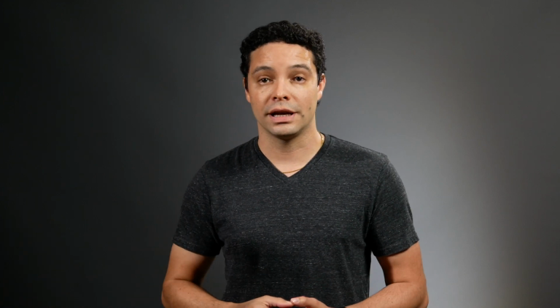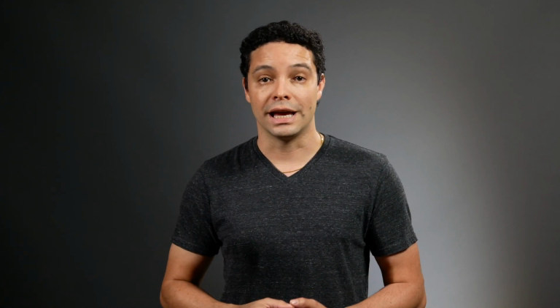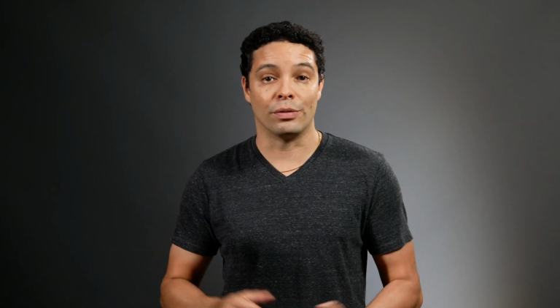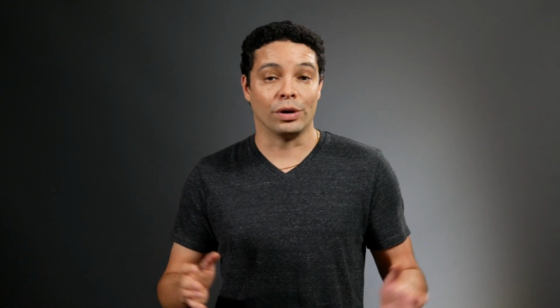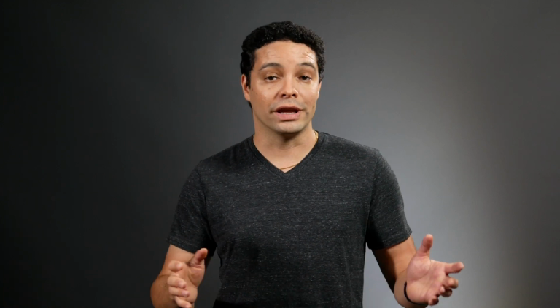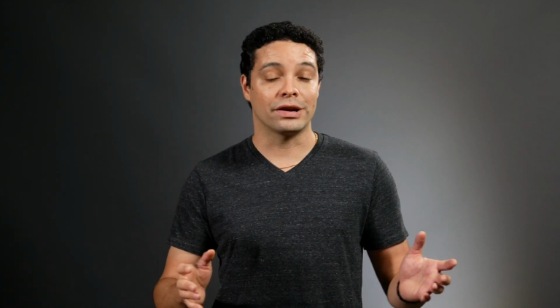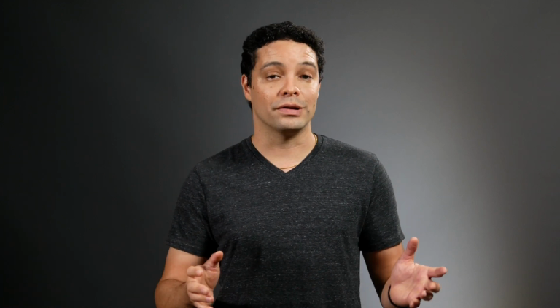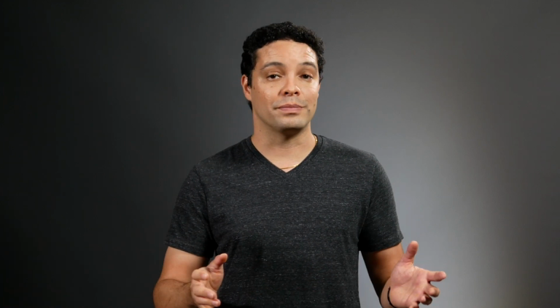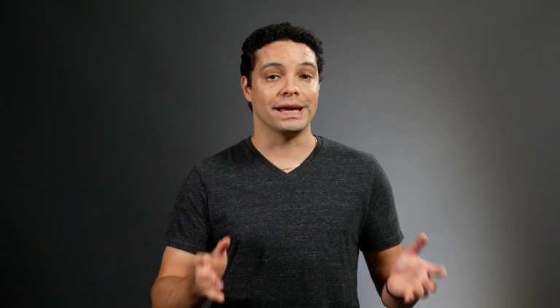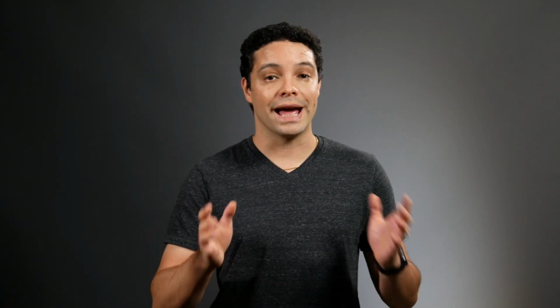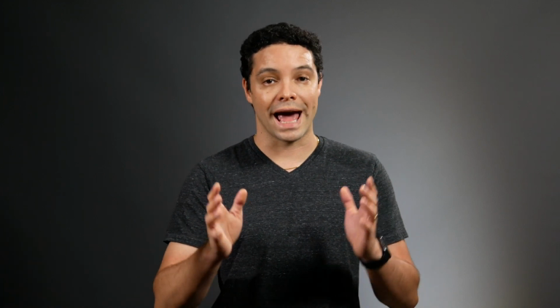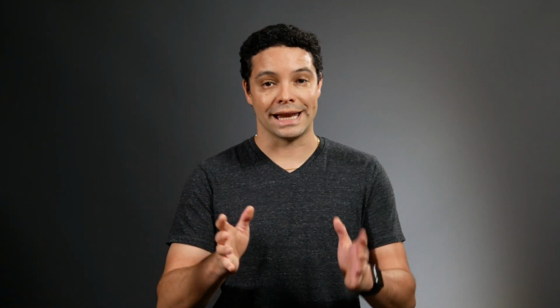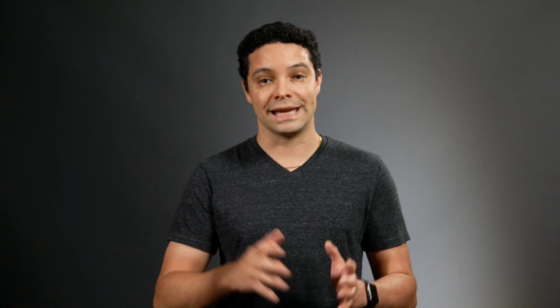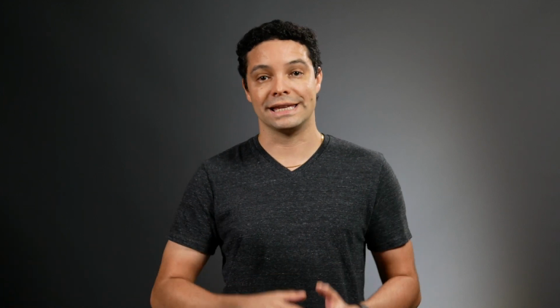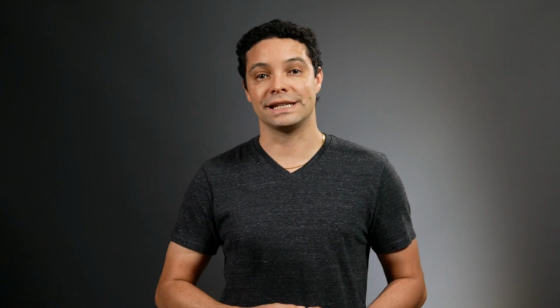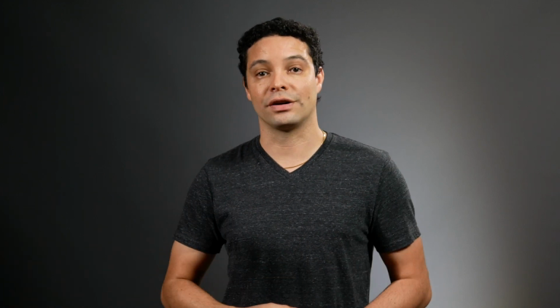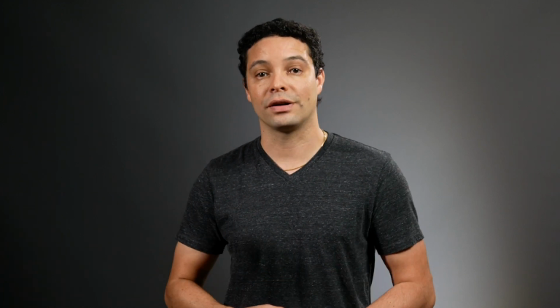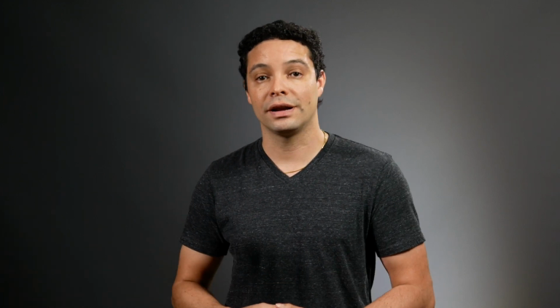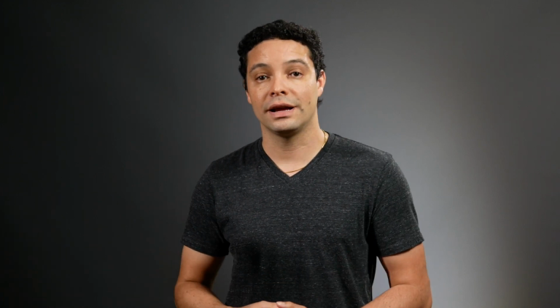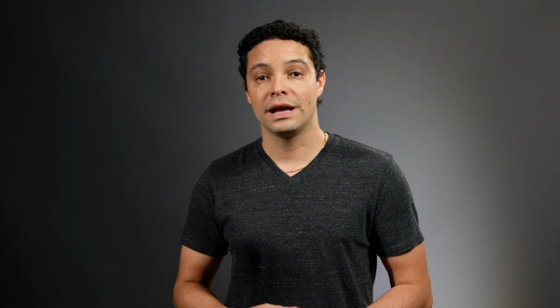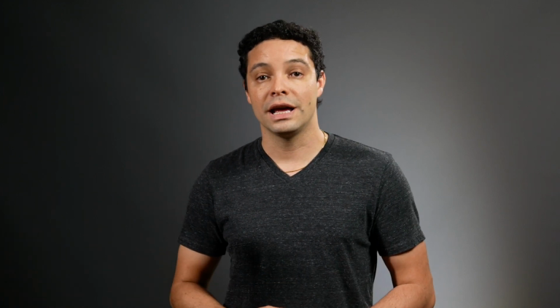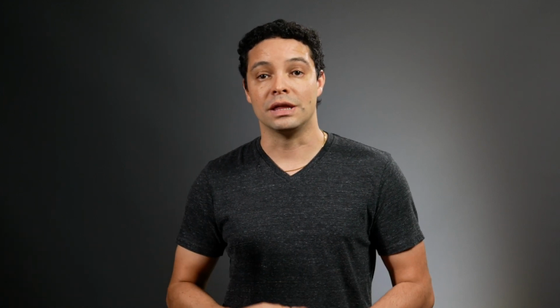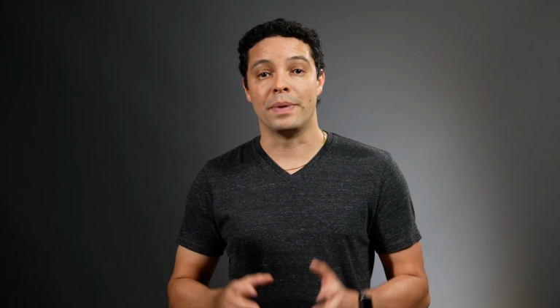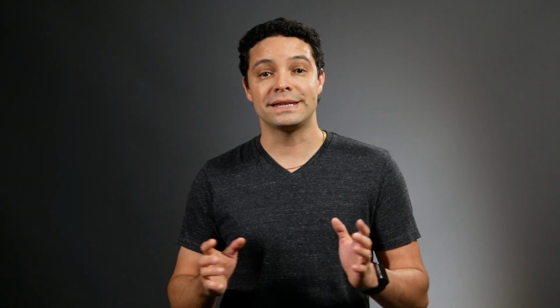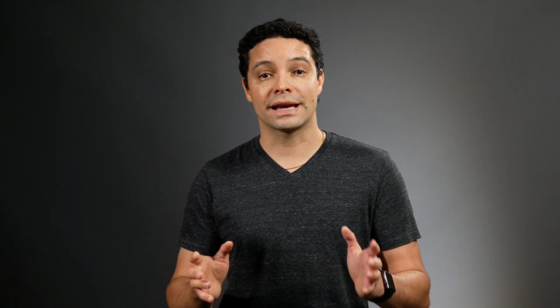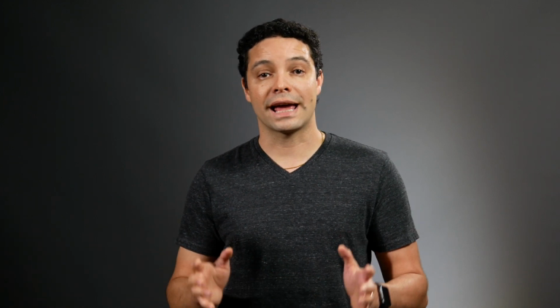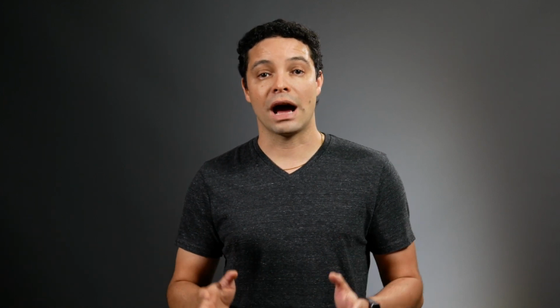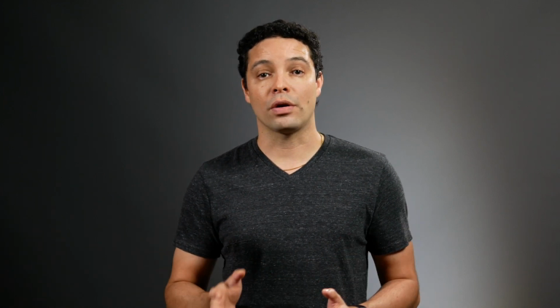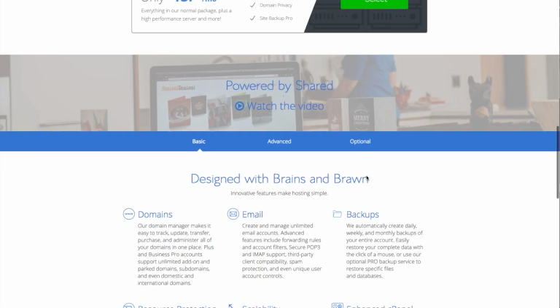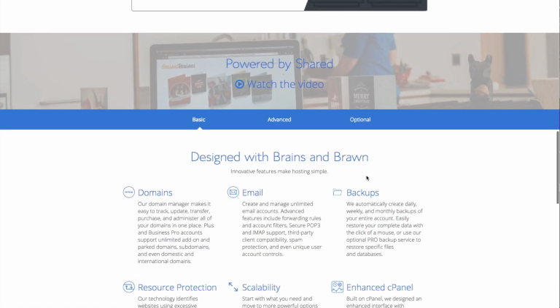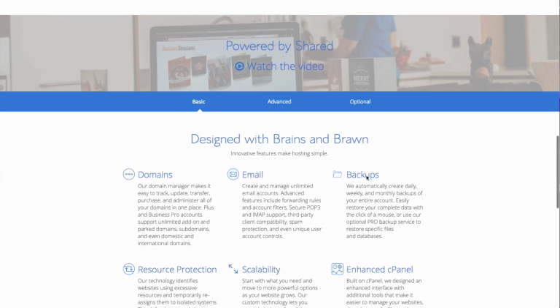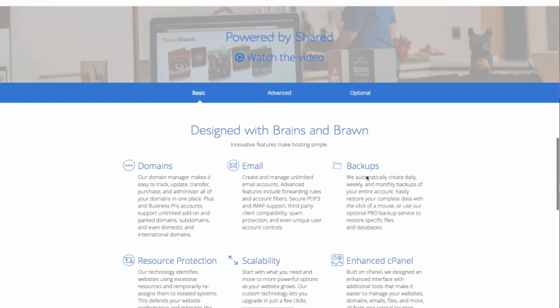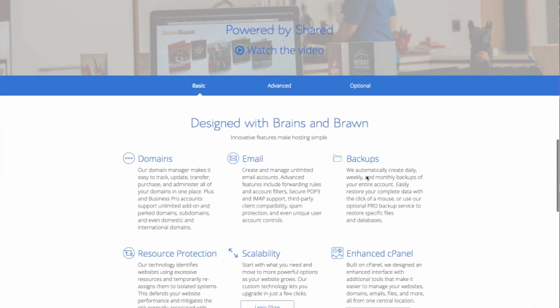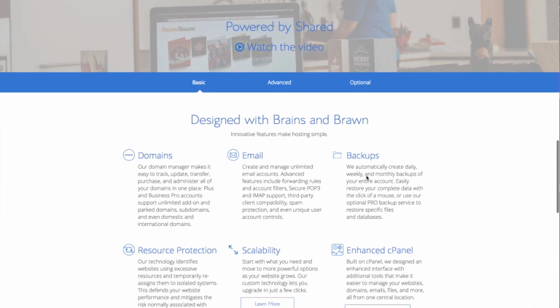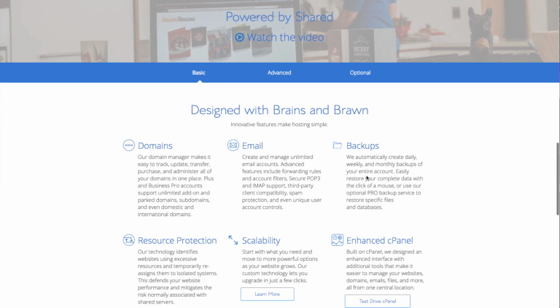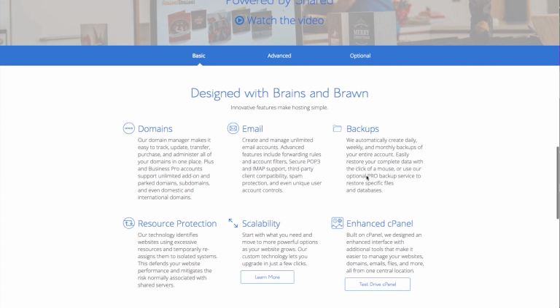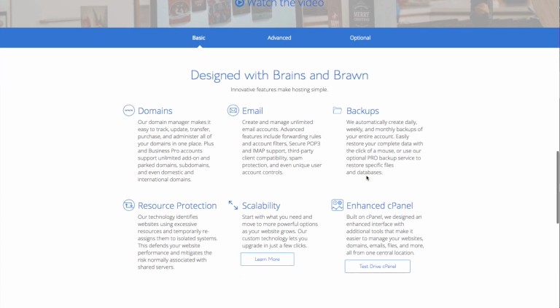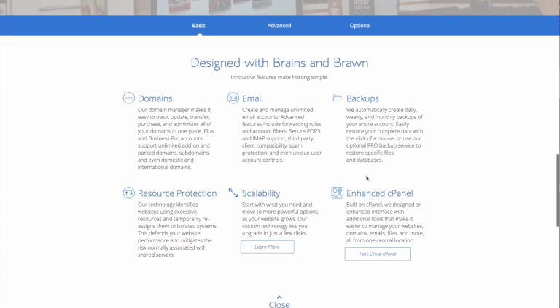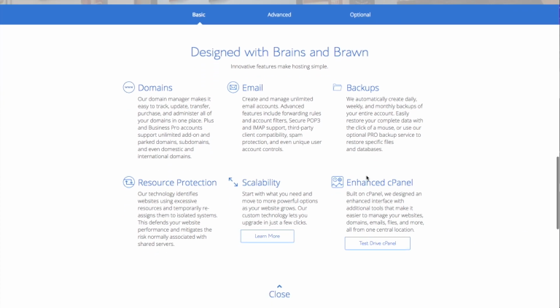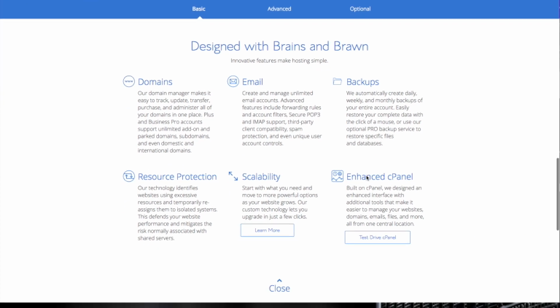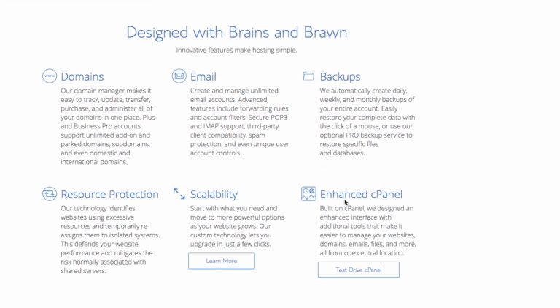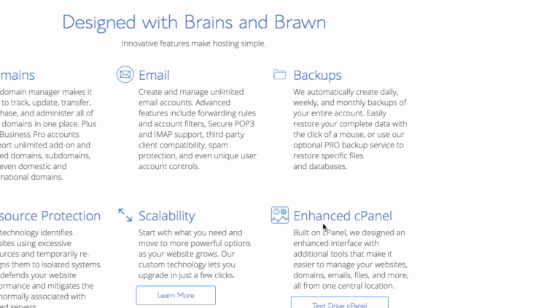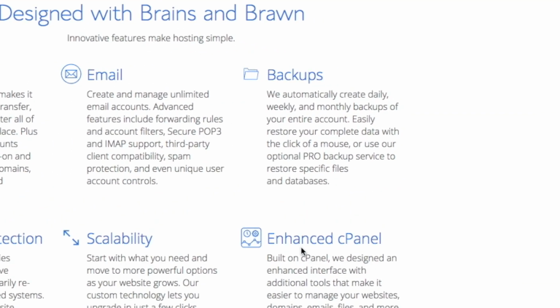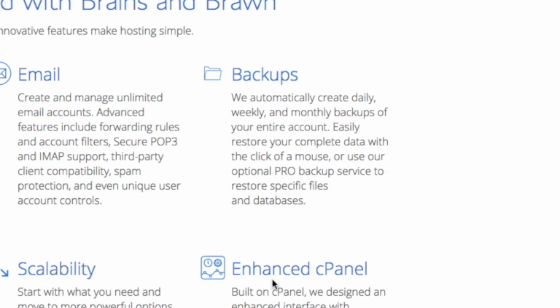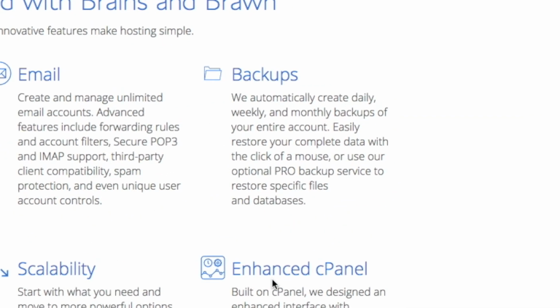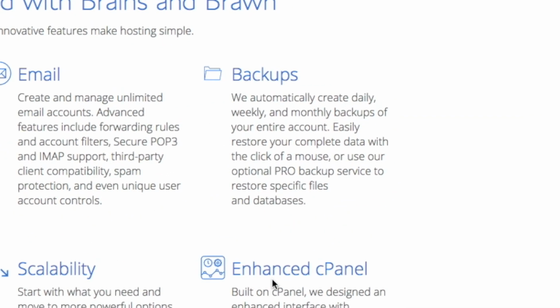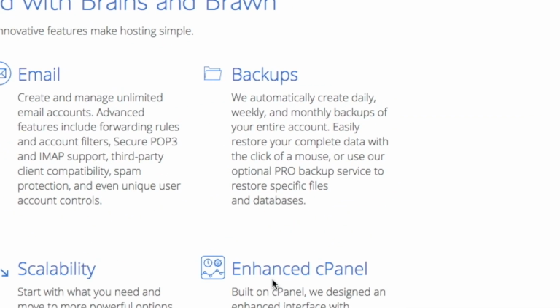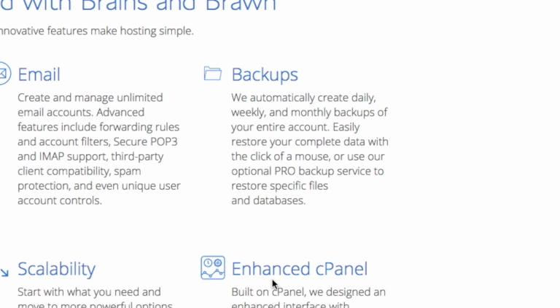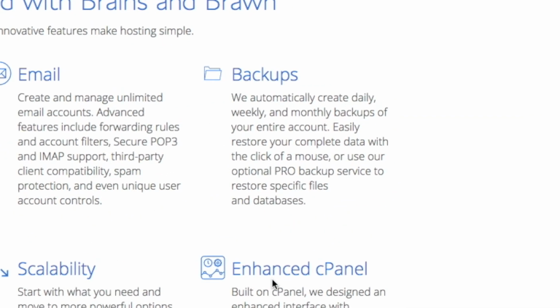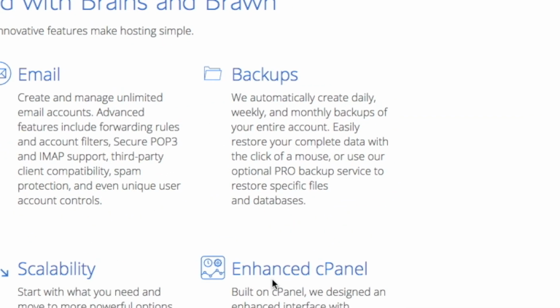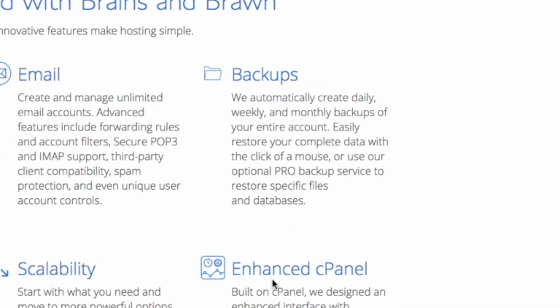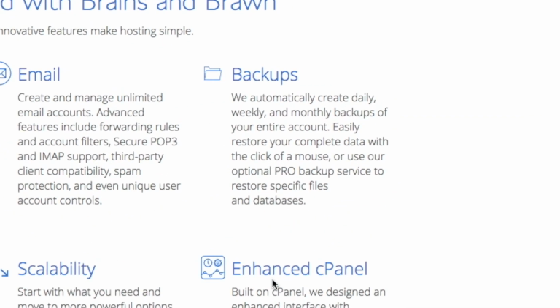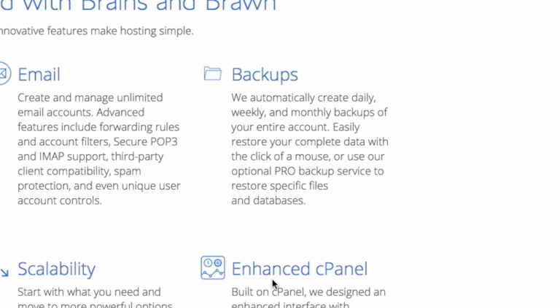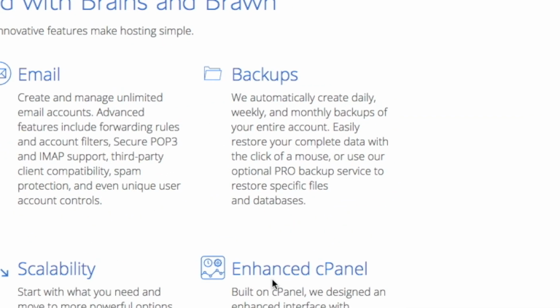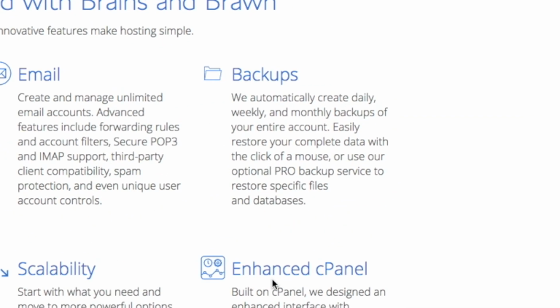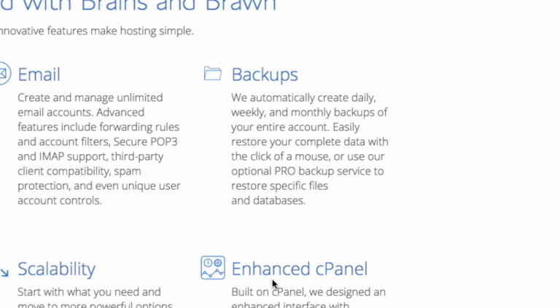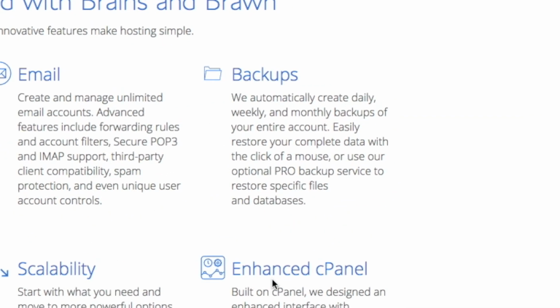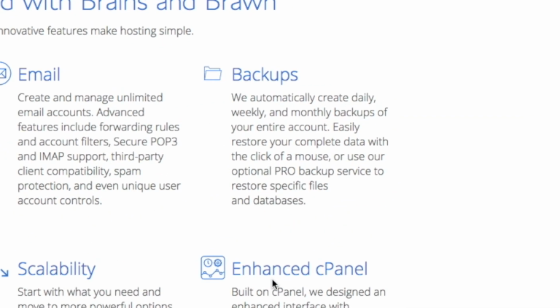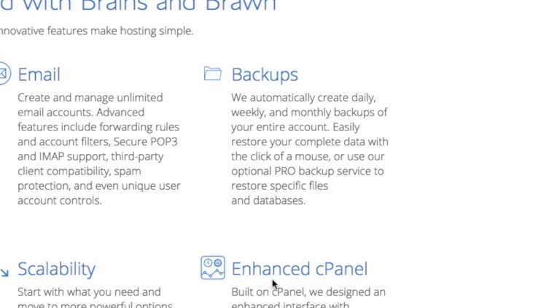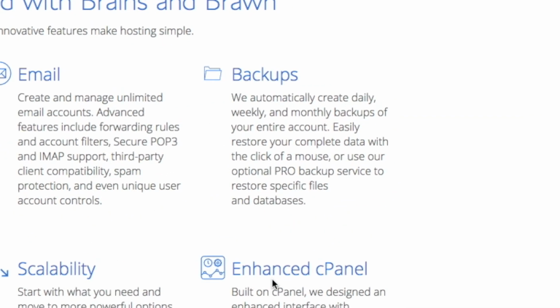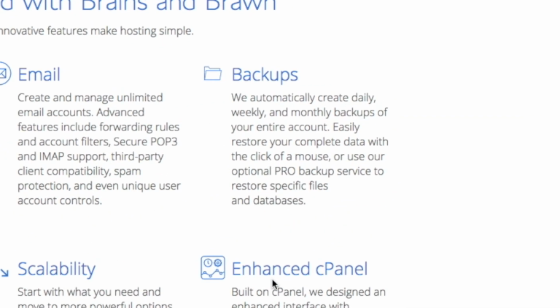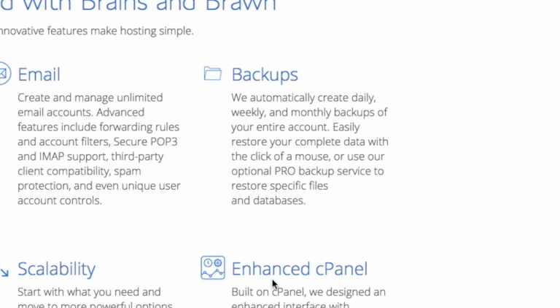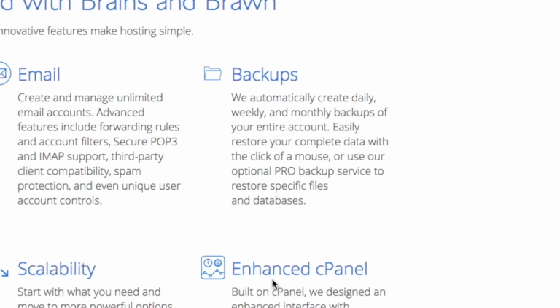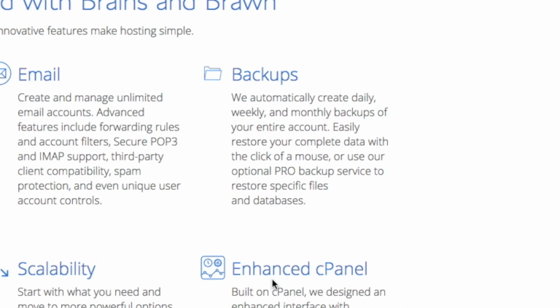It really couldn't be any easier. The basic account also includes daily, weekly, and monthly backups of your website.